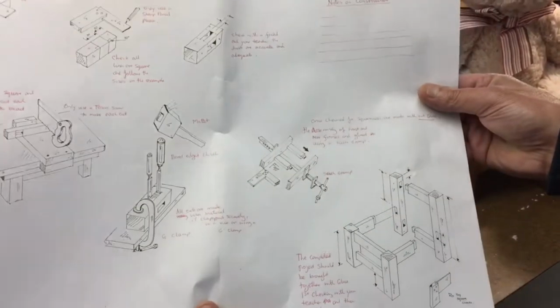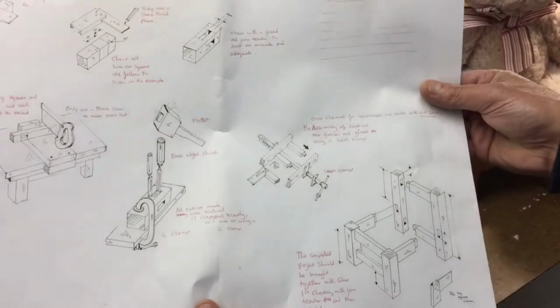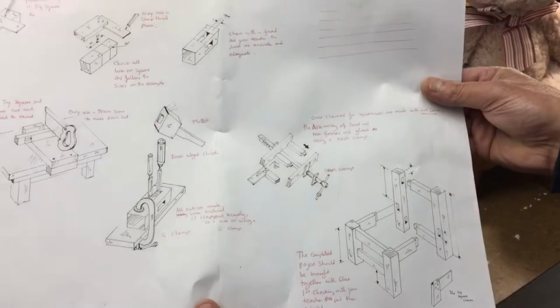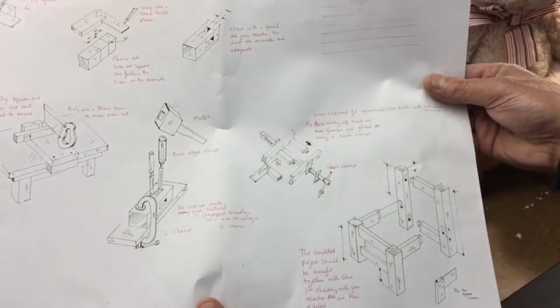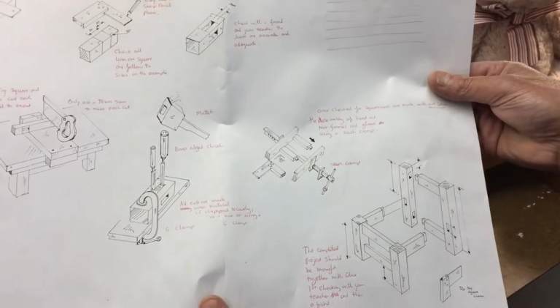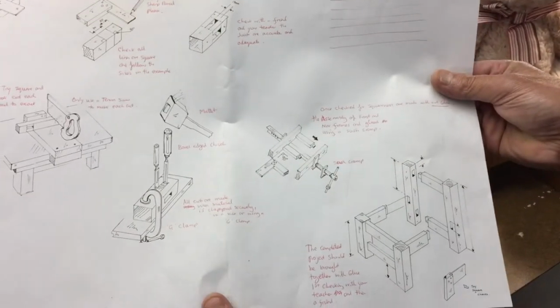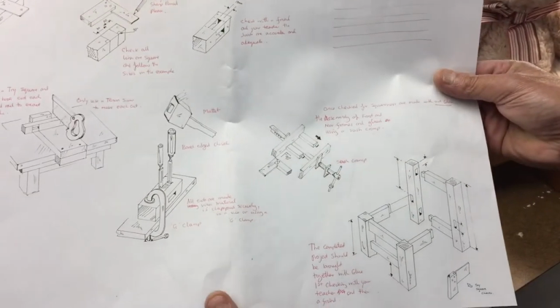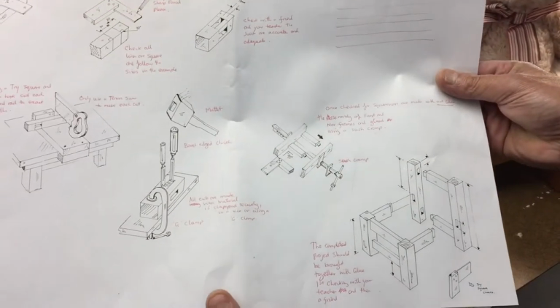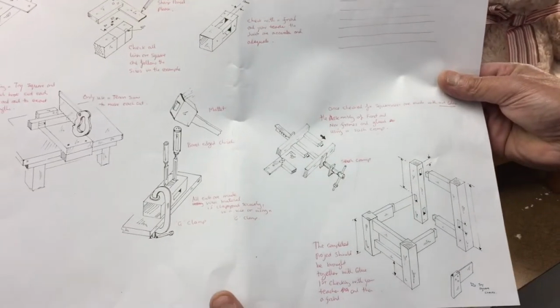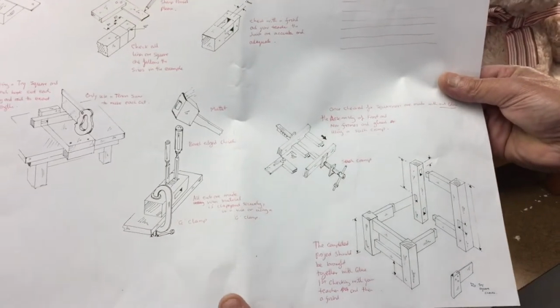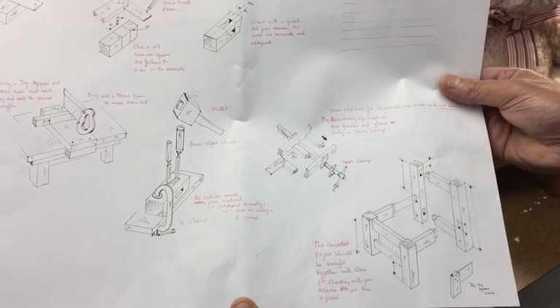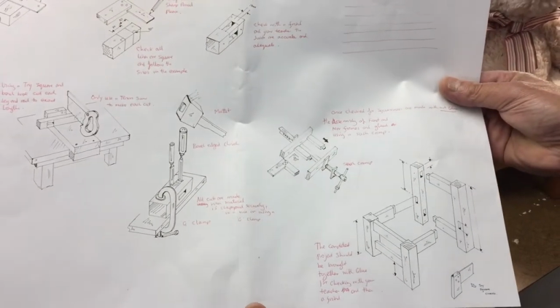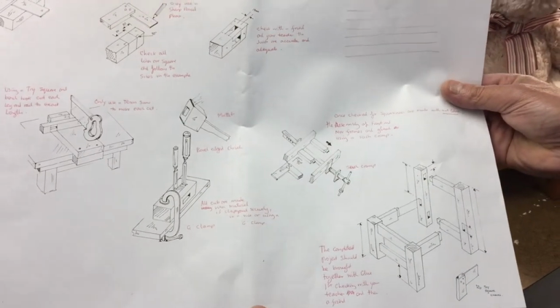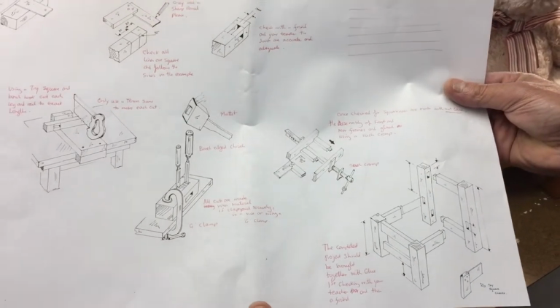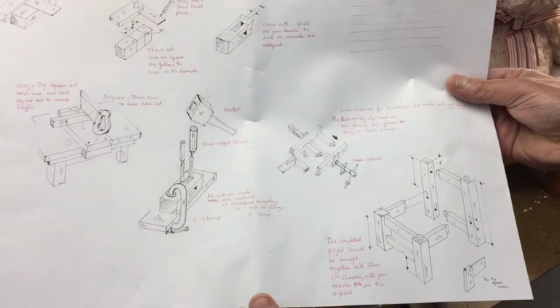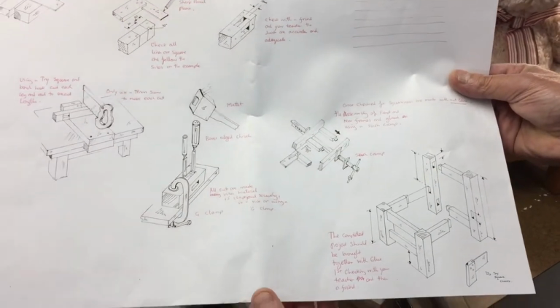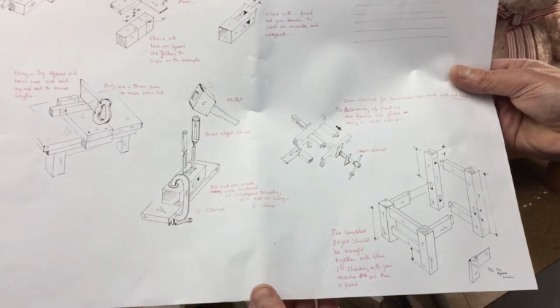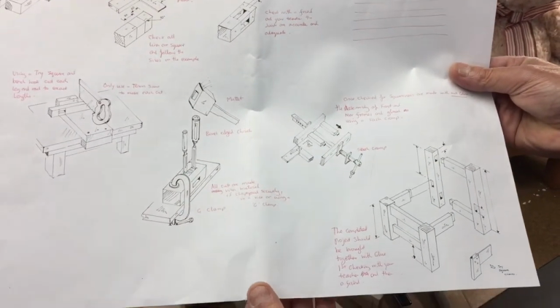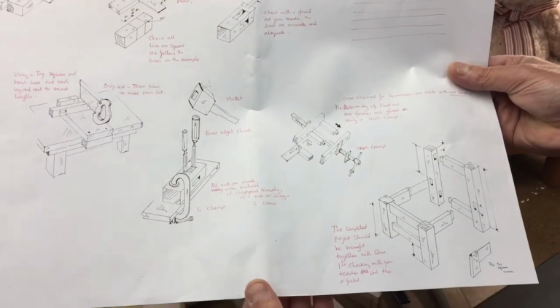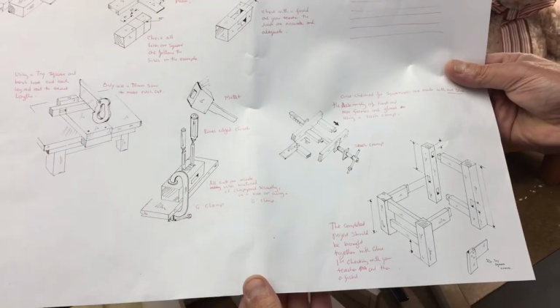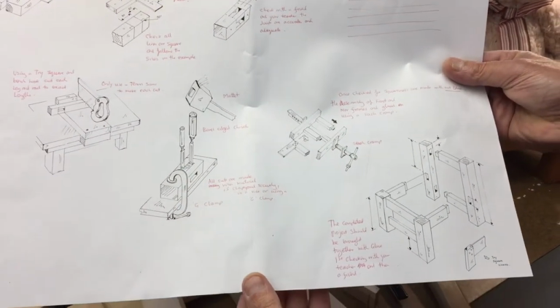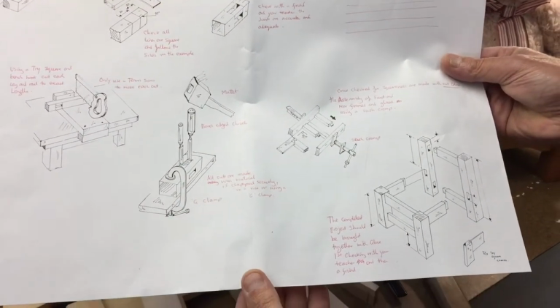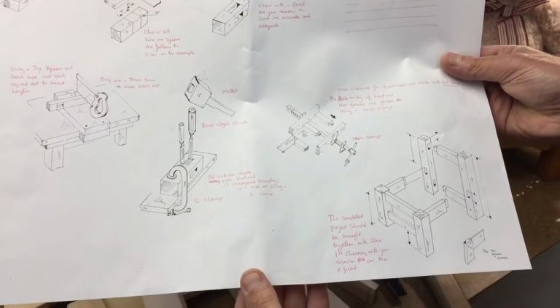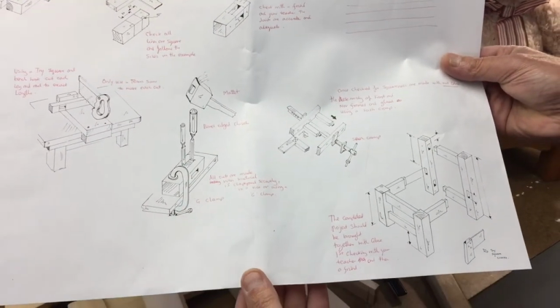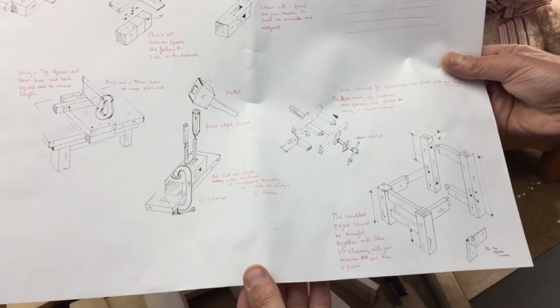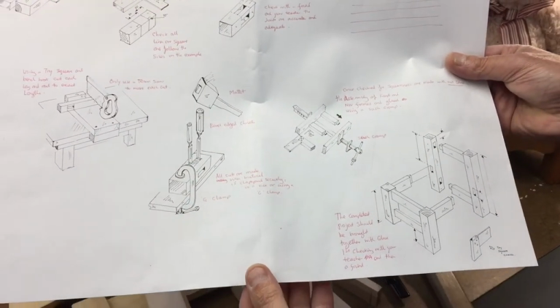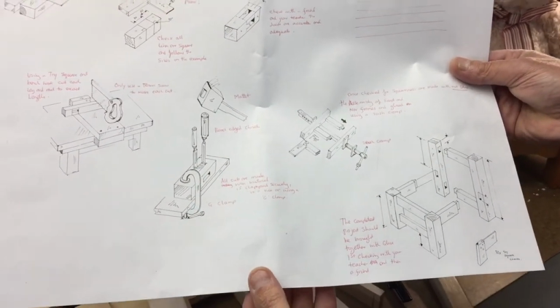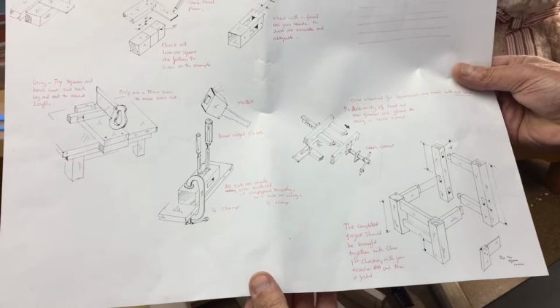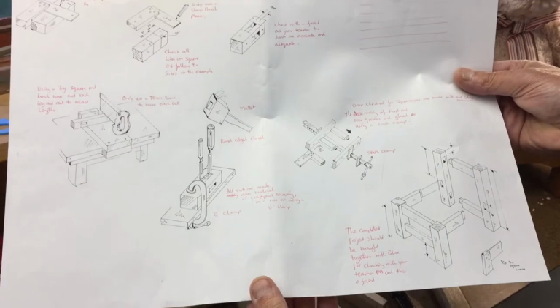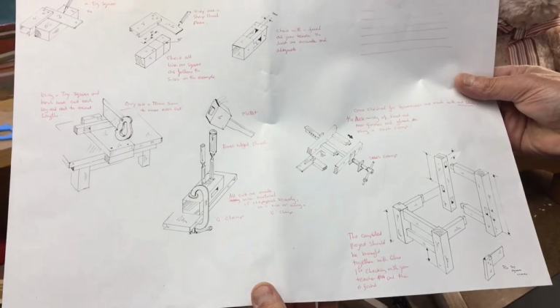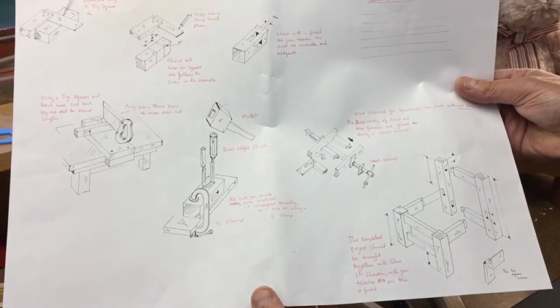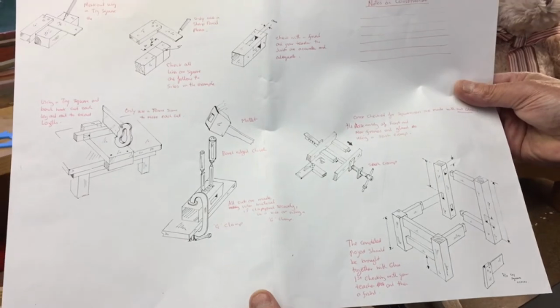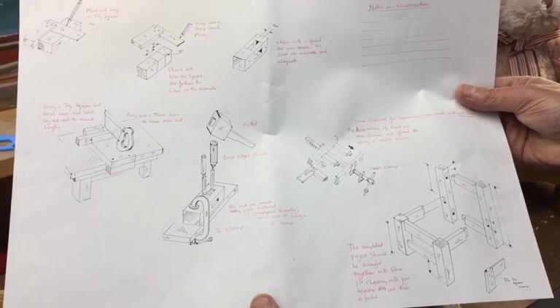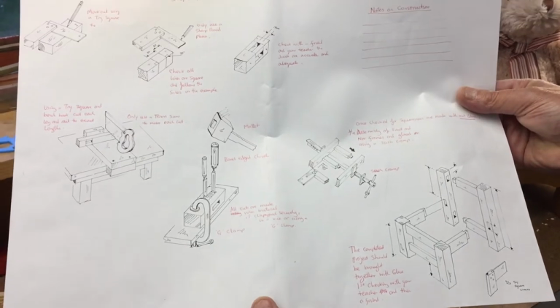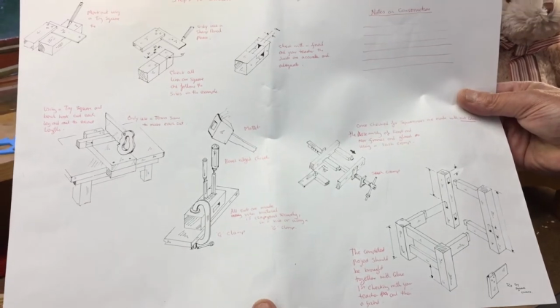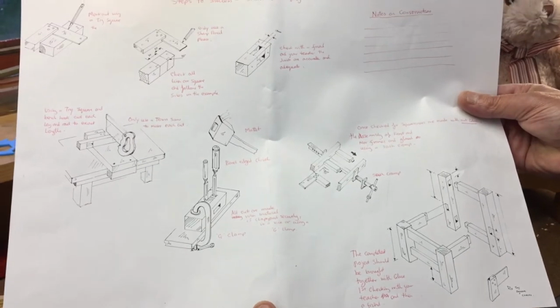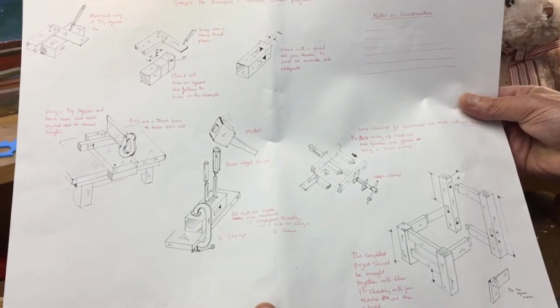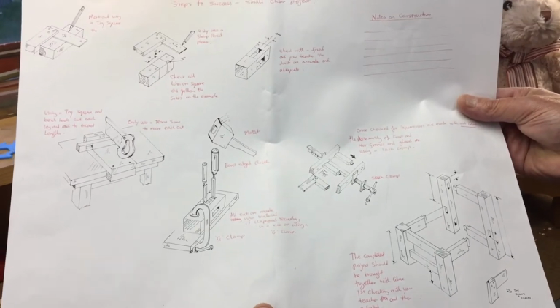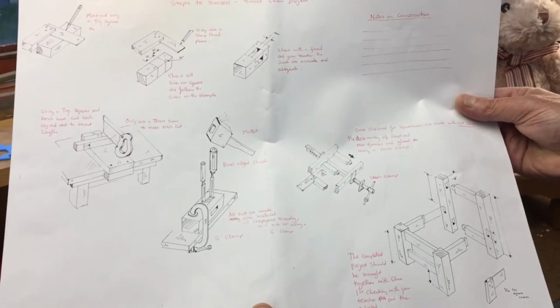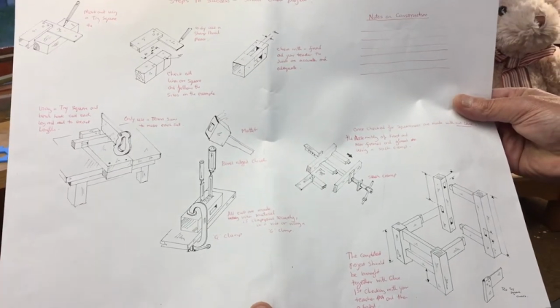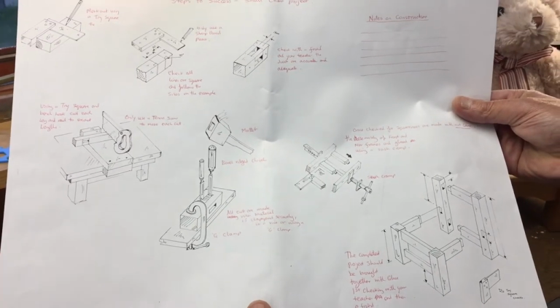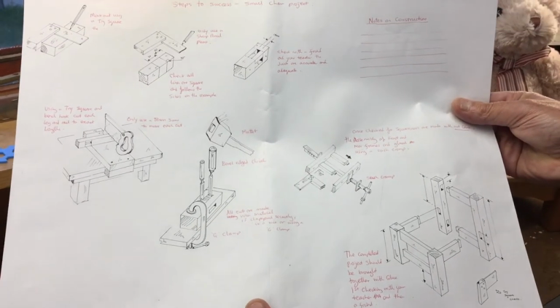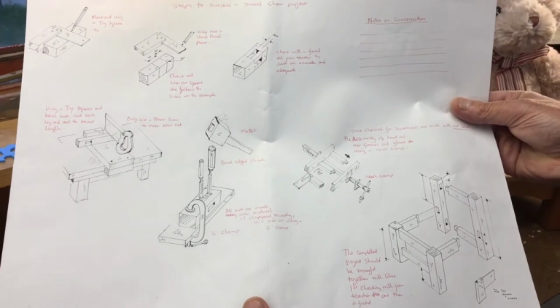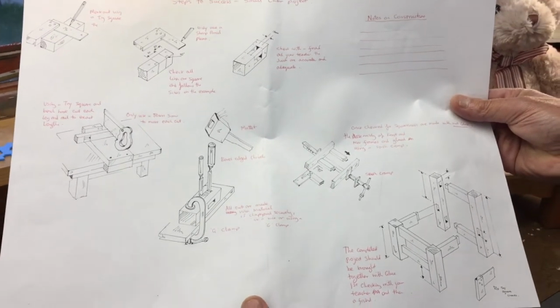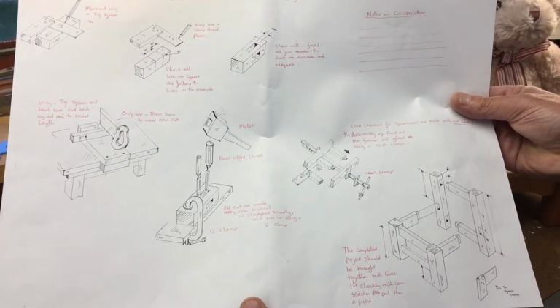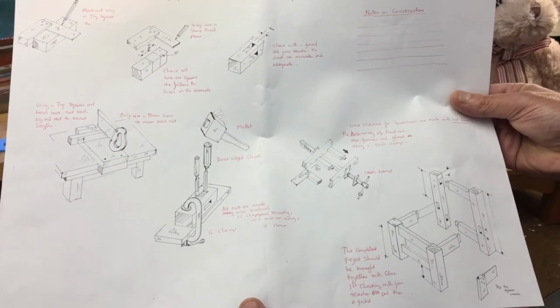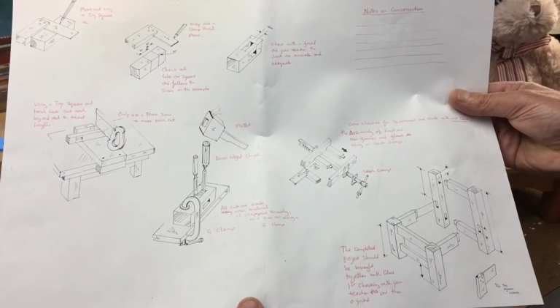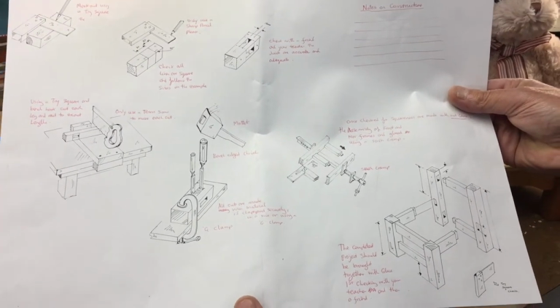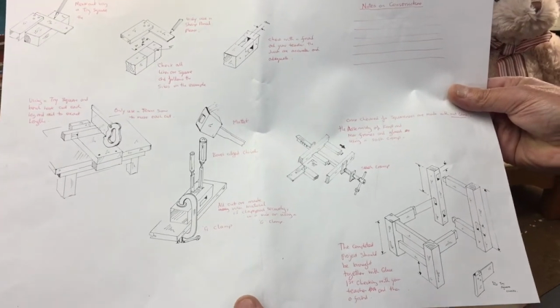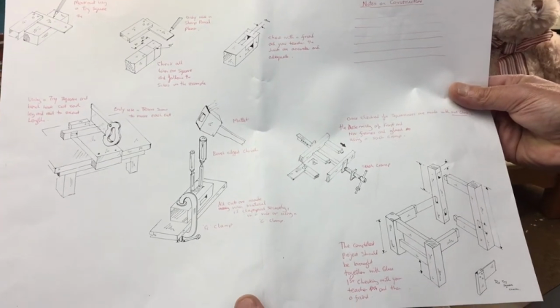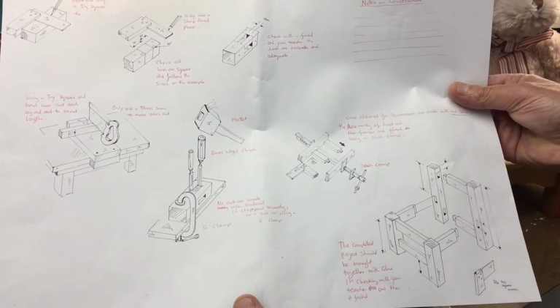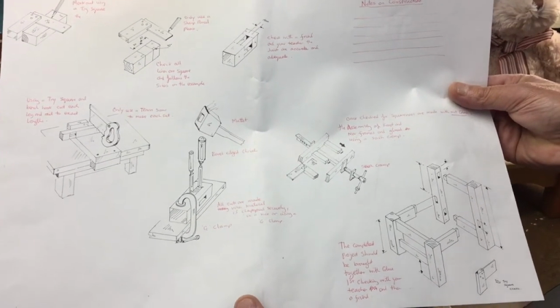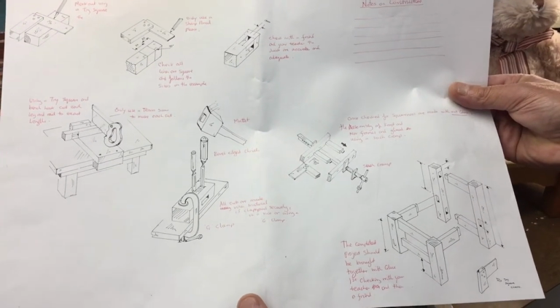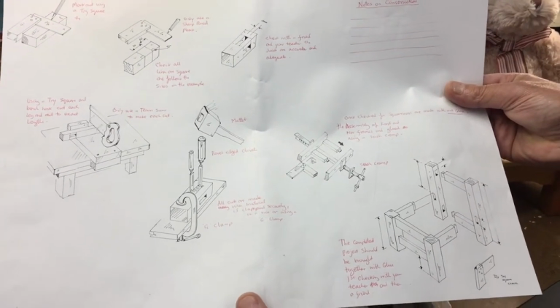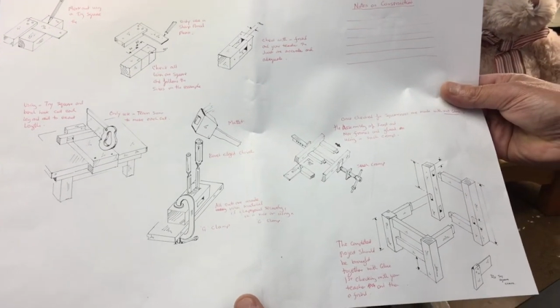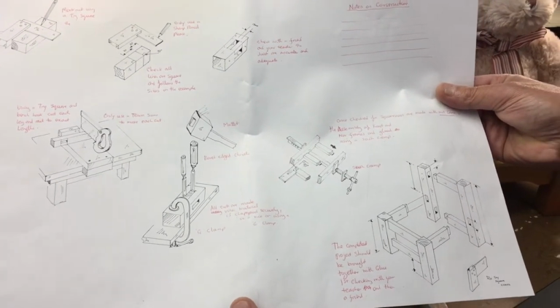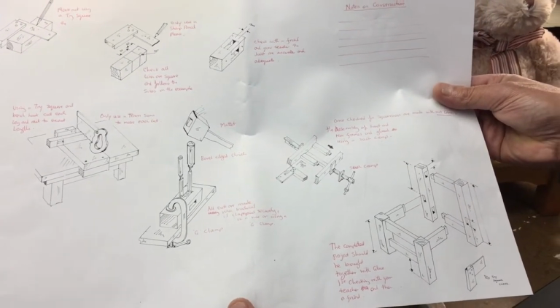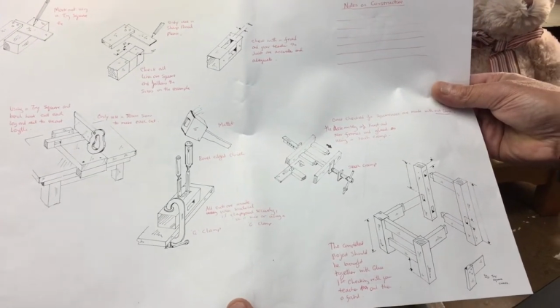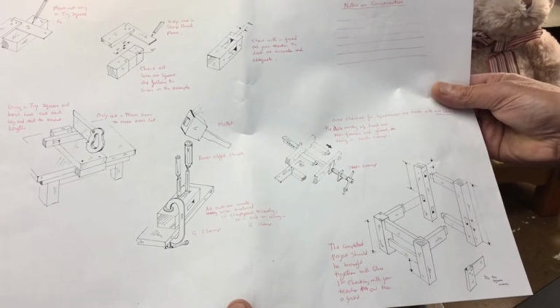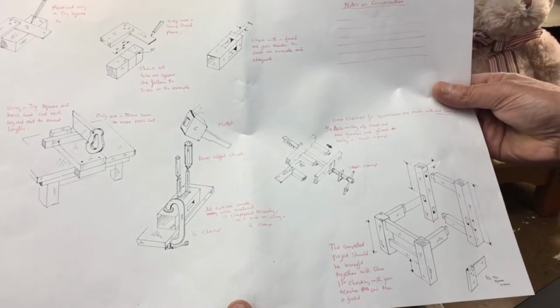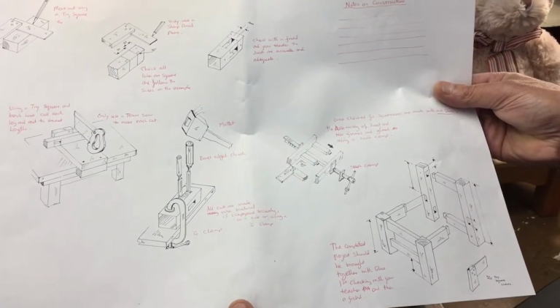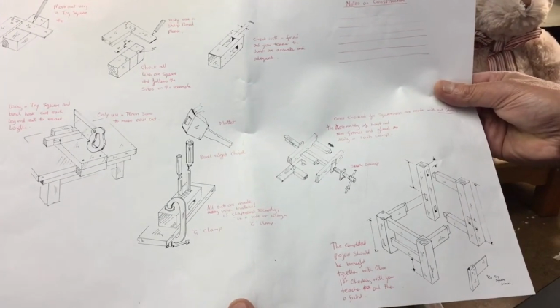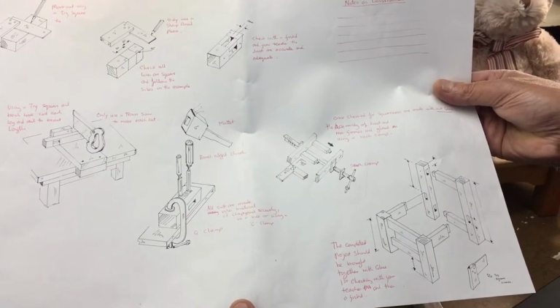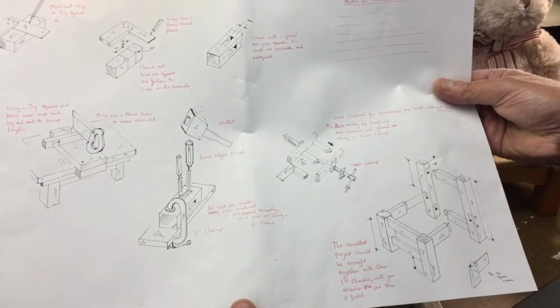I've got some little notes there in red — I'm going to type those up and make them really neat. Jake thinks it's very detailed.